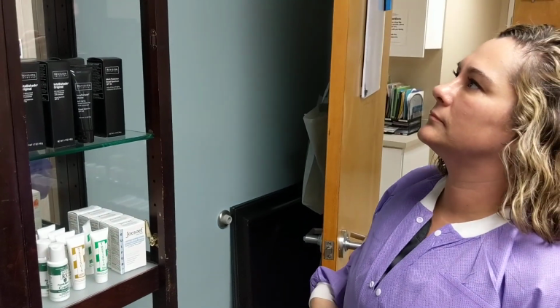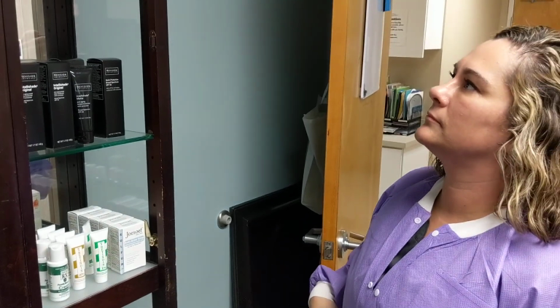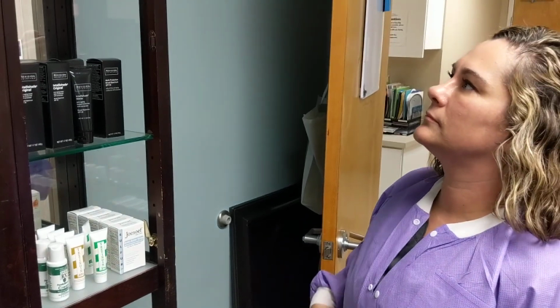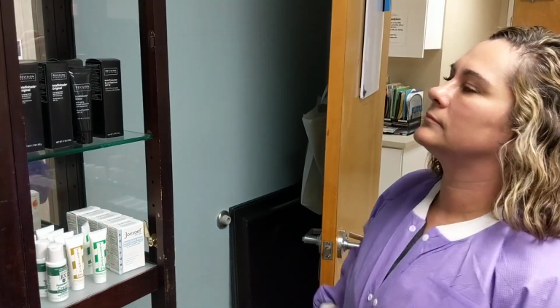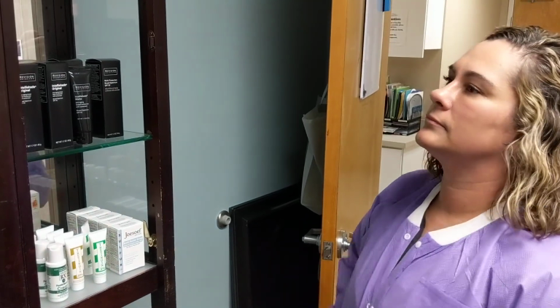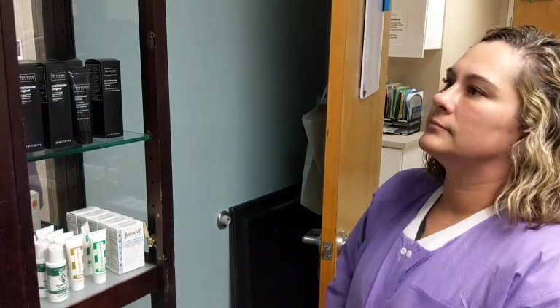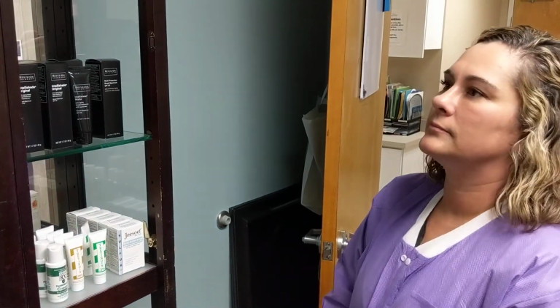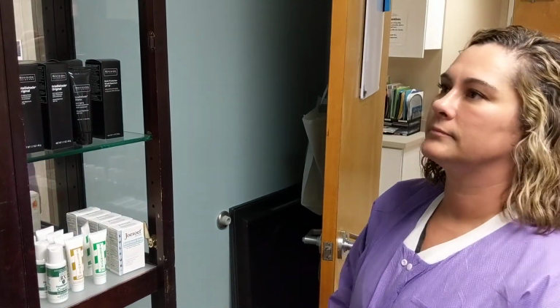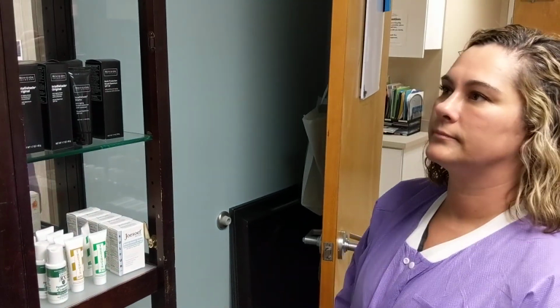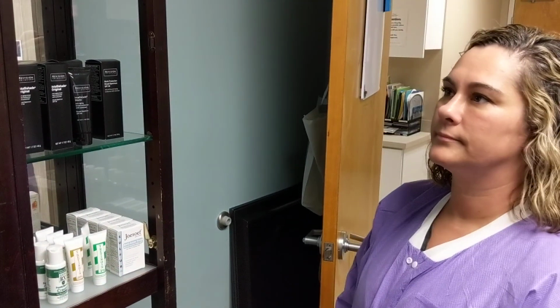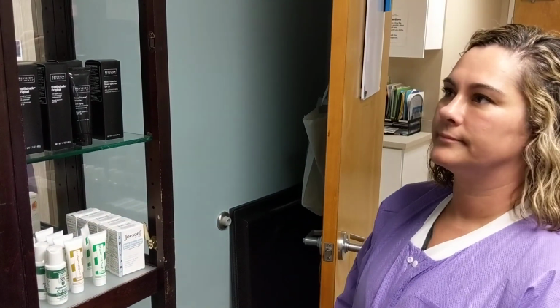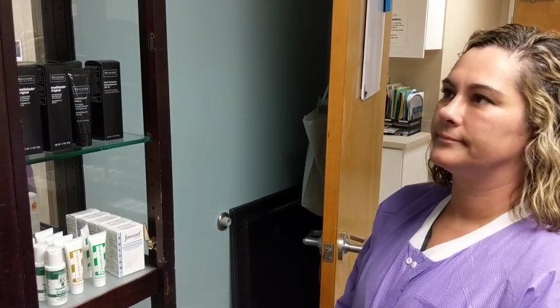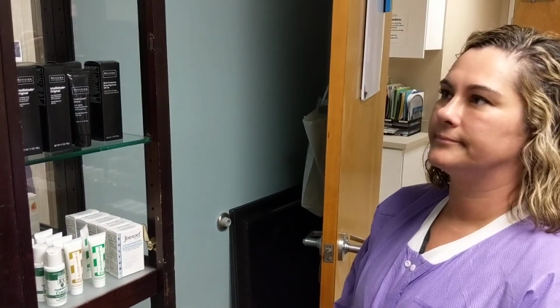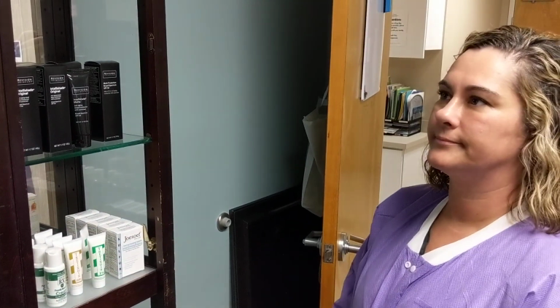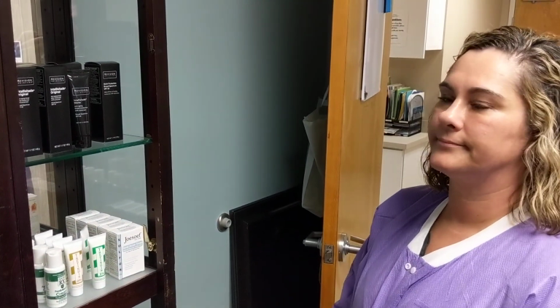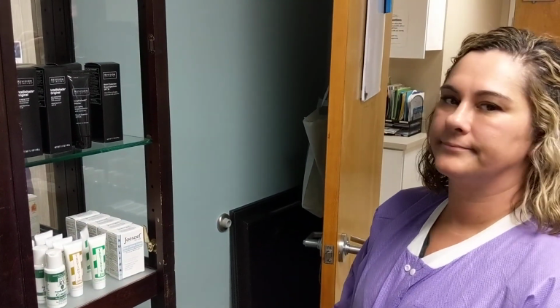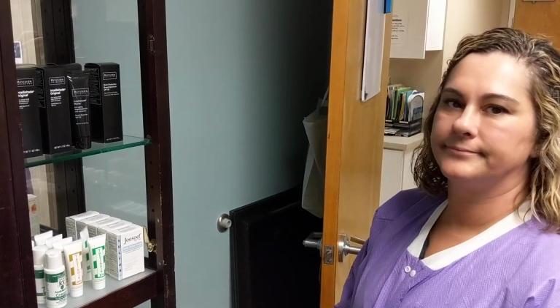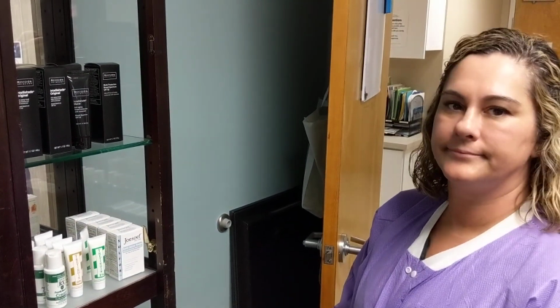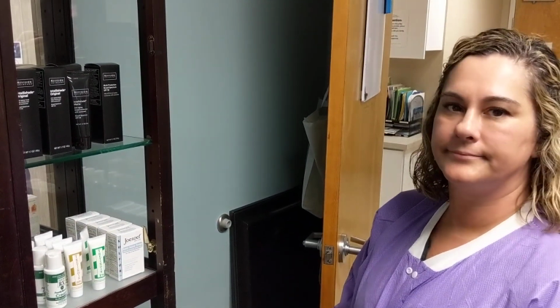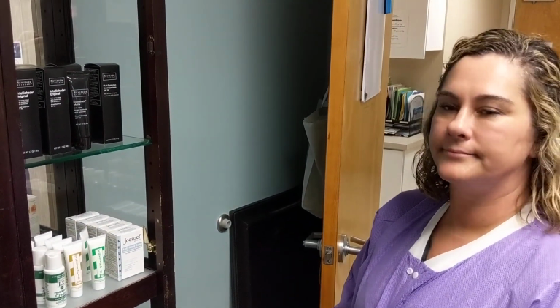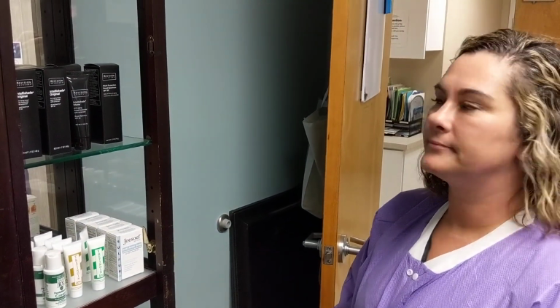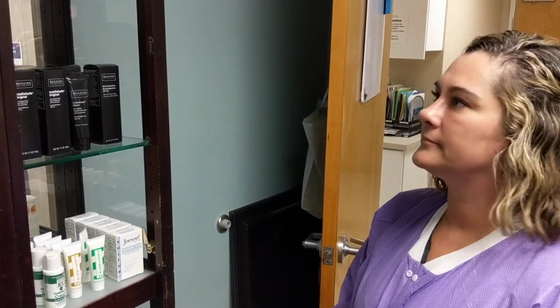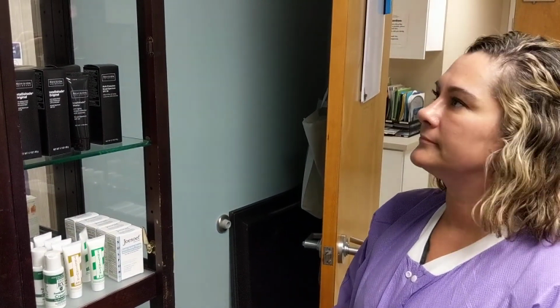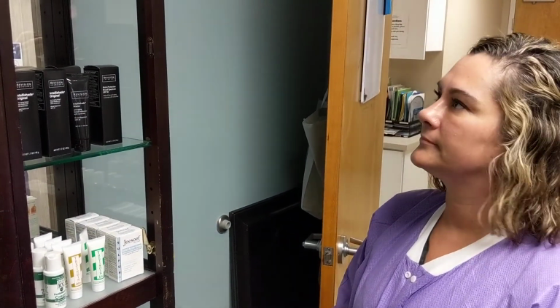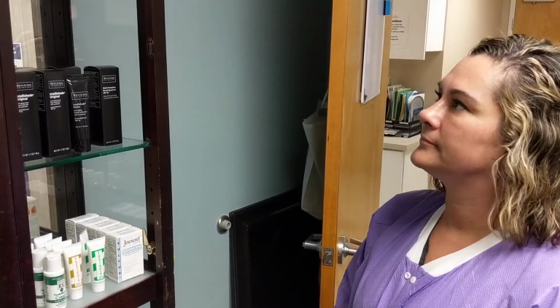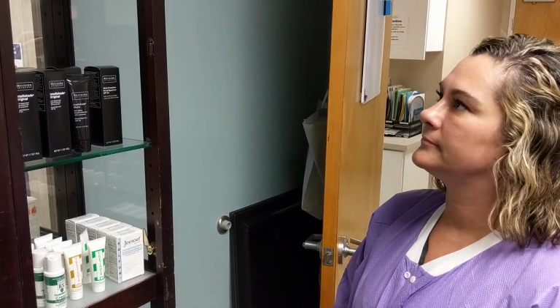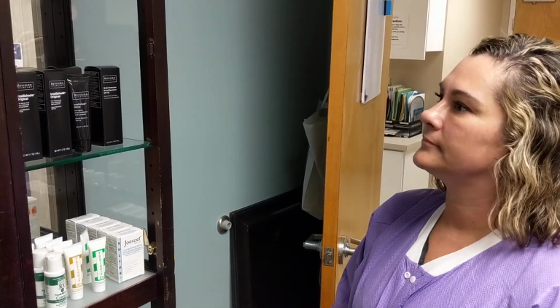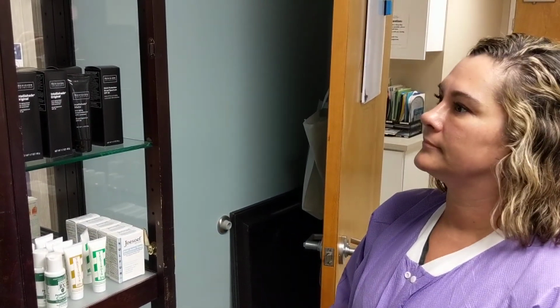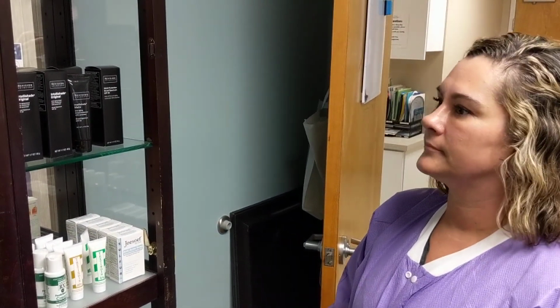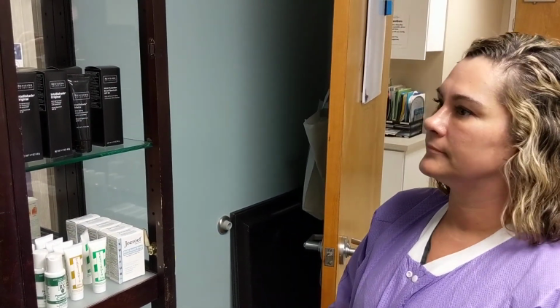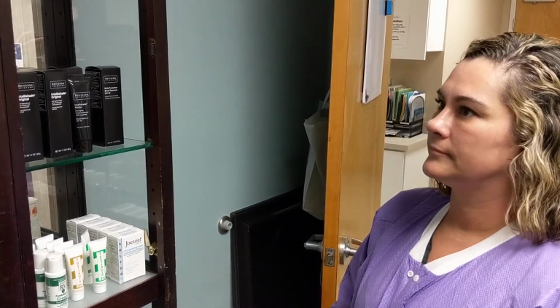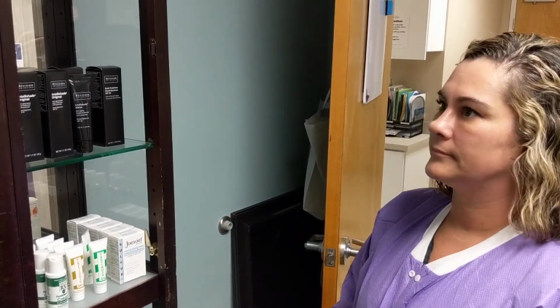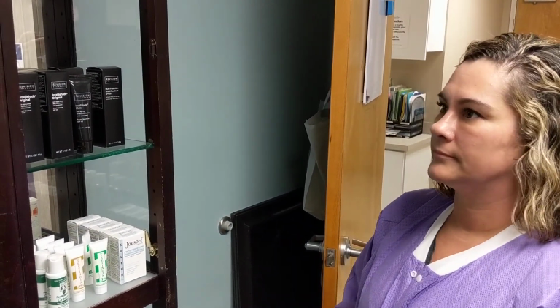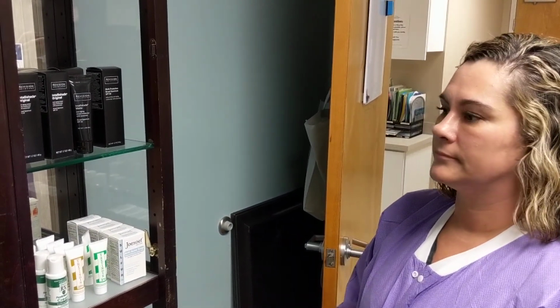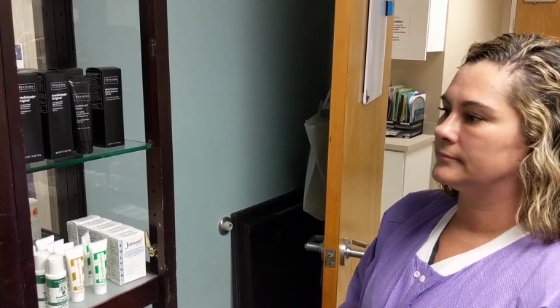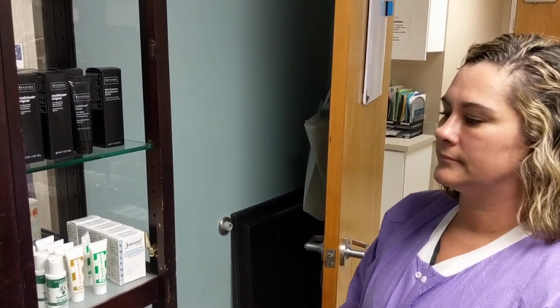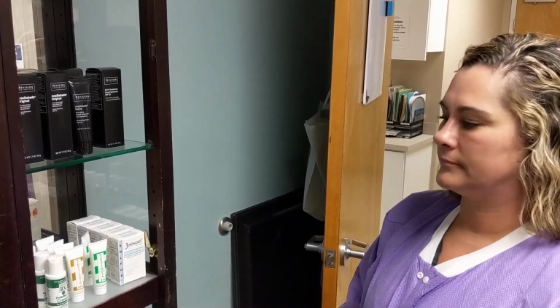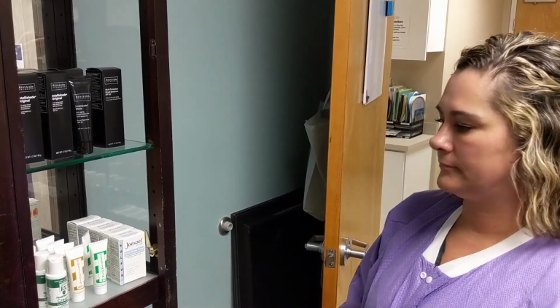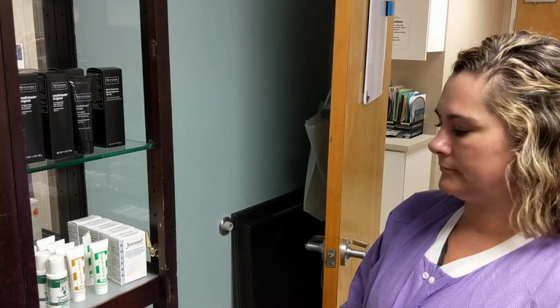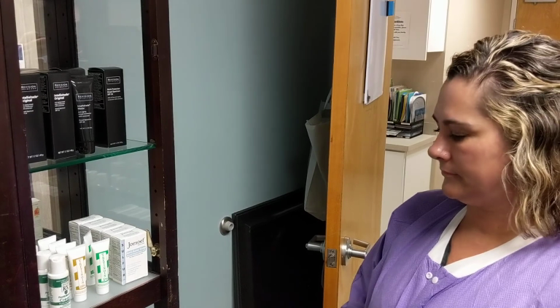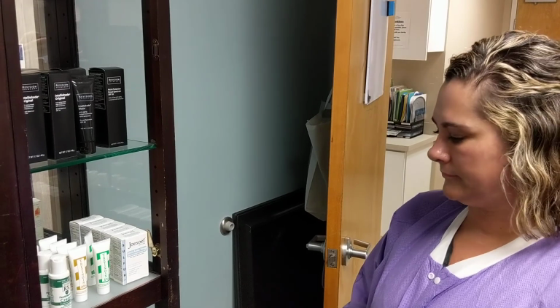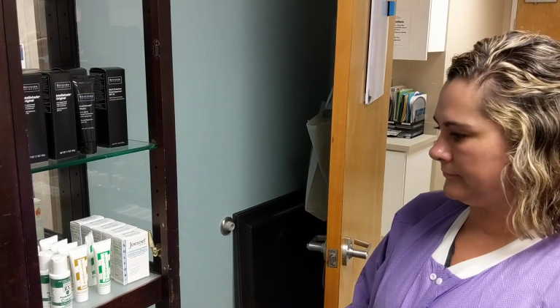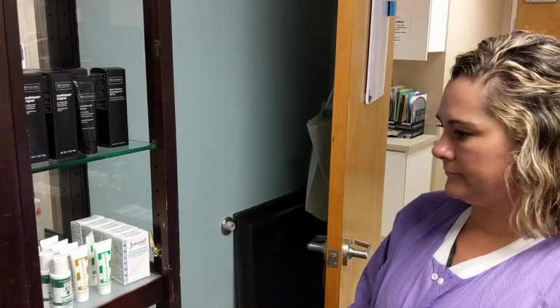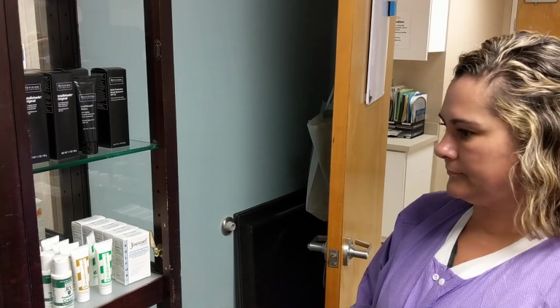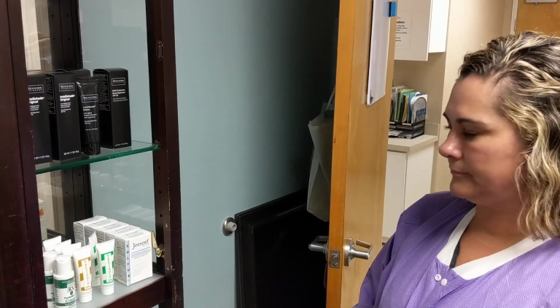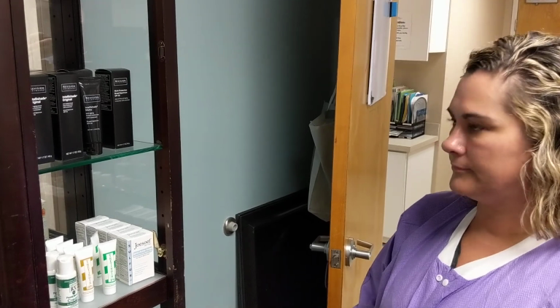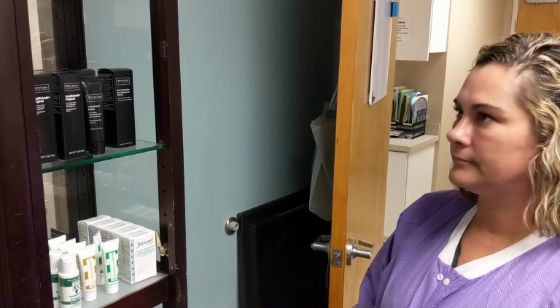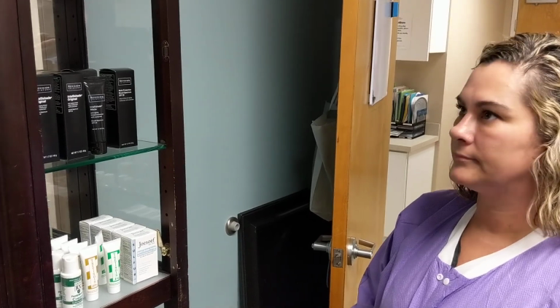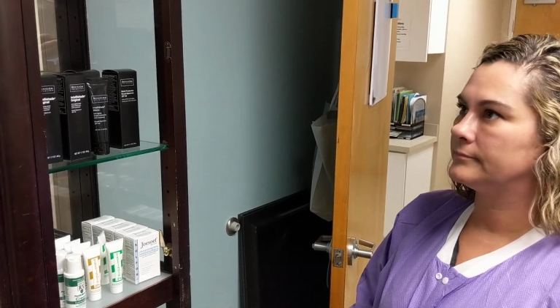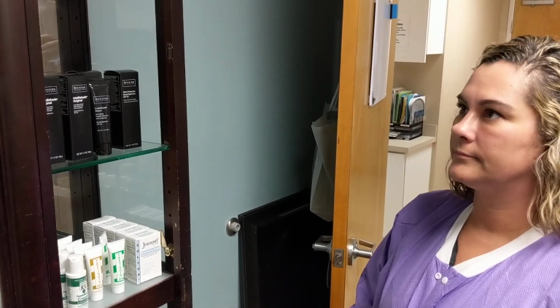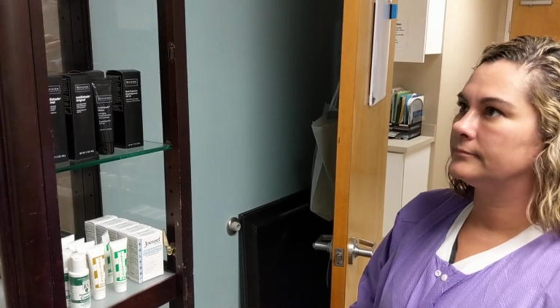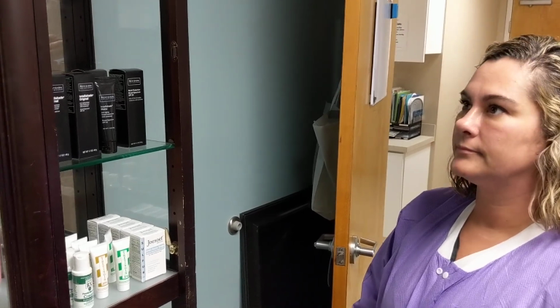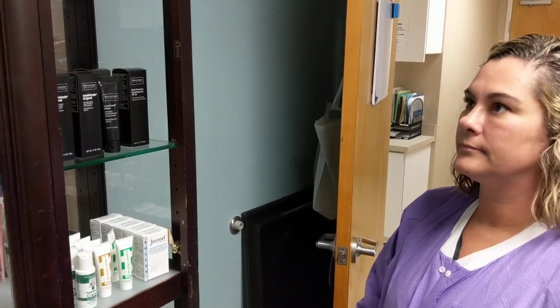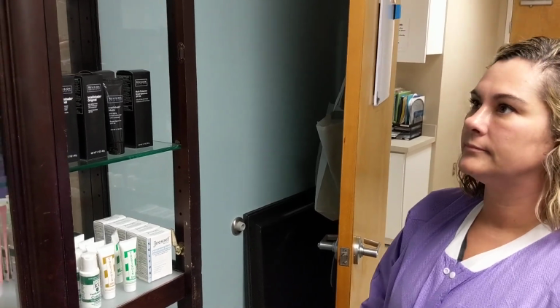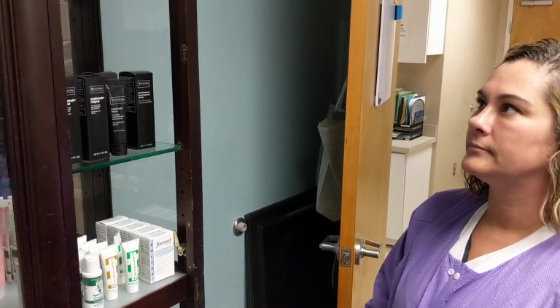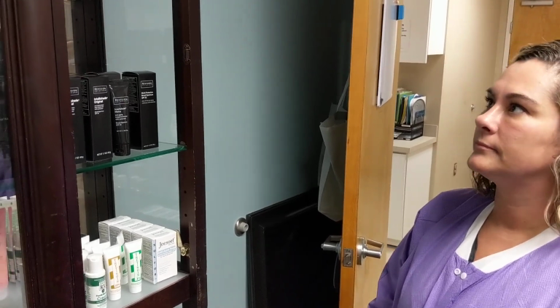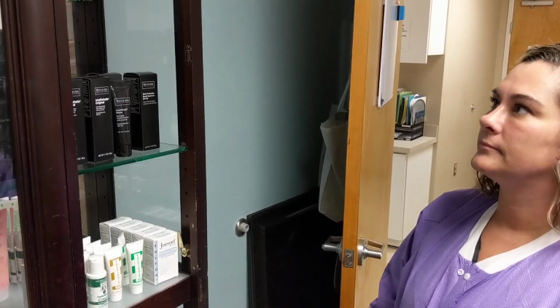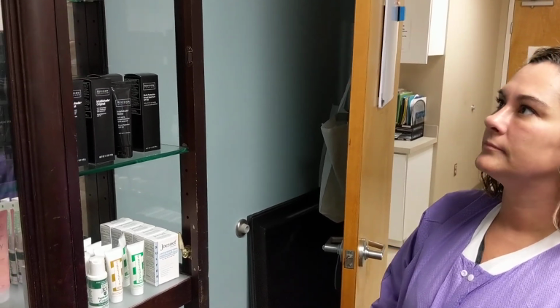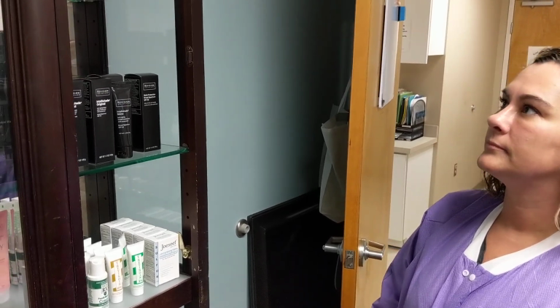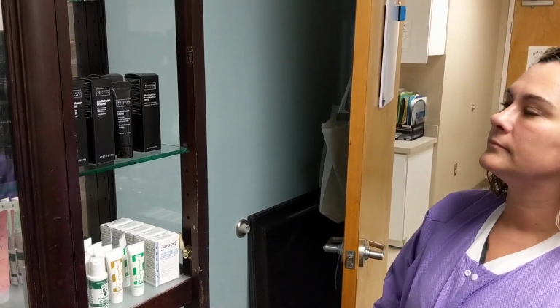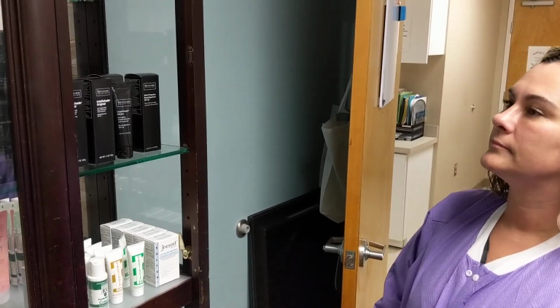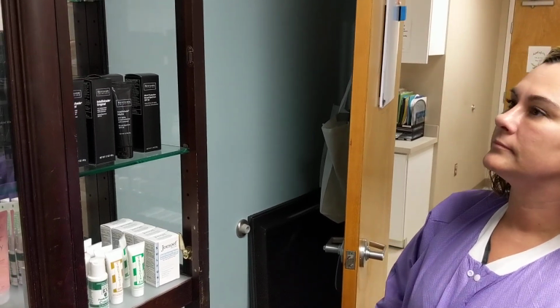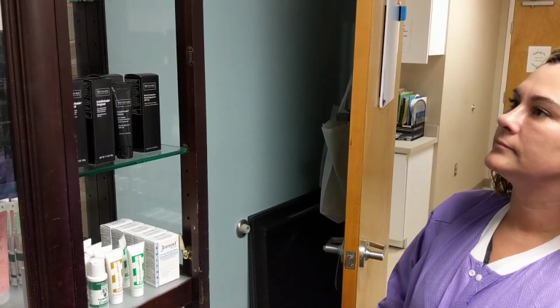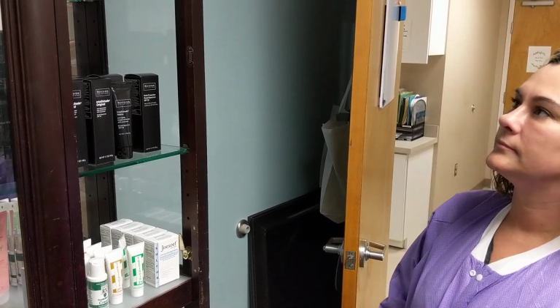Hello, this is Ms. Lori. She's an esthetician here at Skin Cancer Cosmetical Dermatology Center. She's going to take us through some of the products offered here.